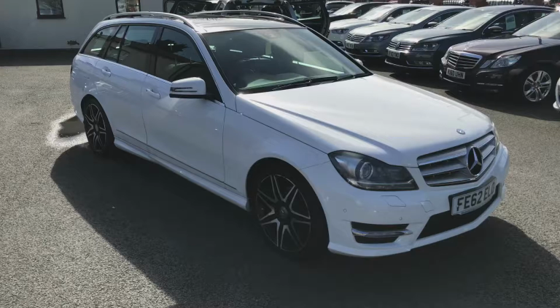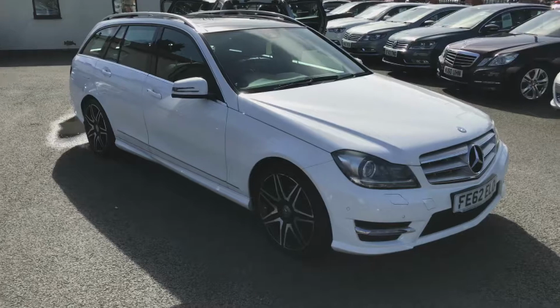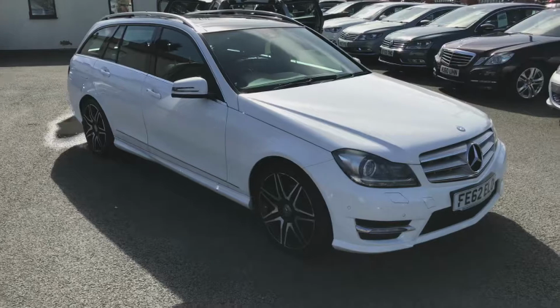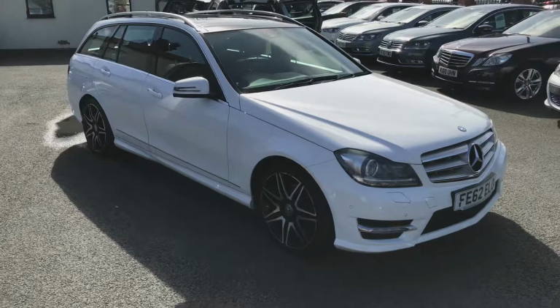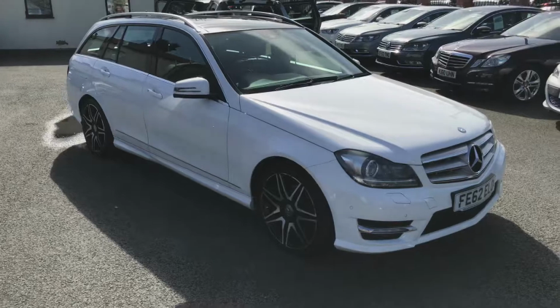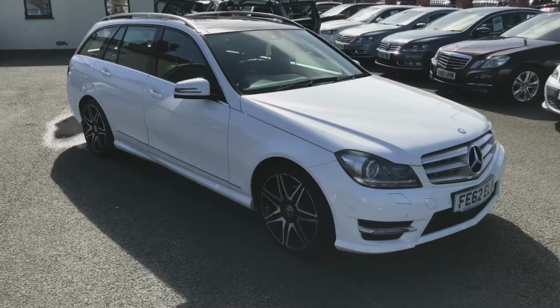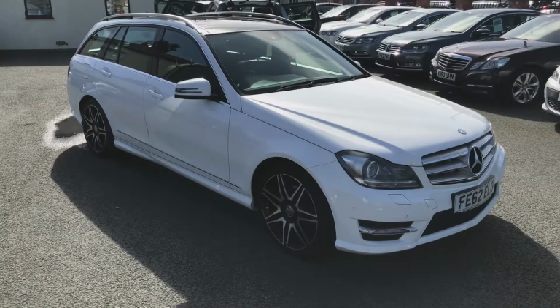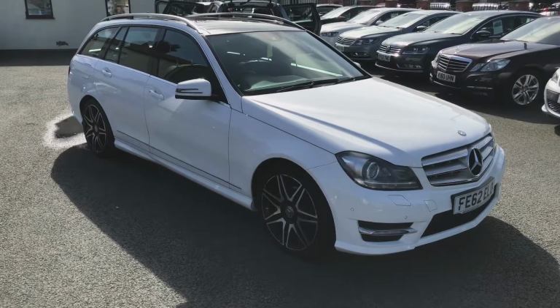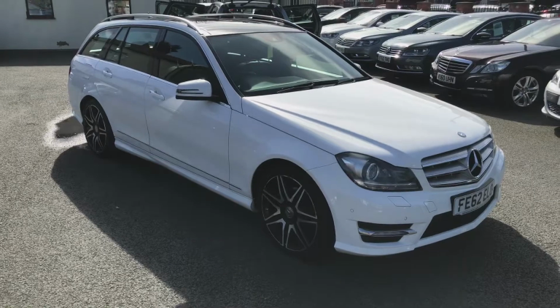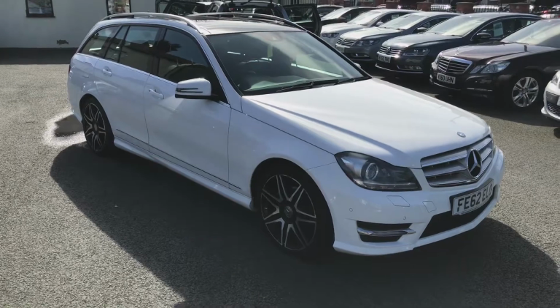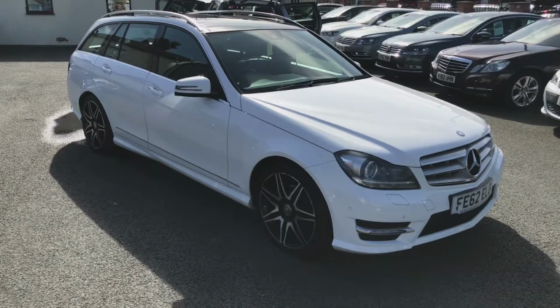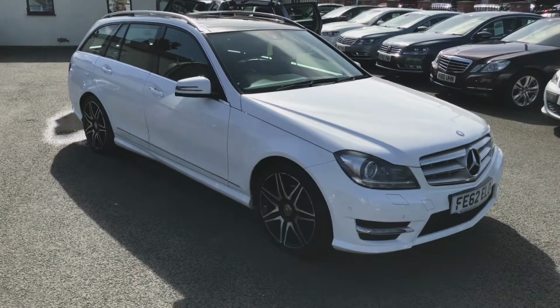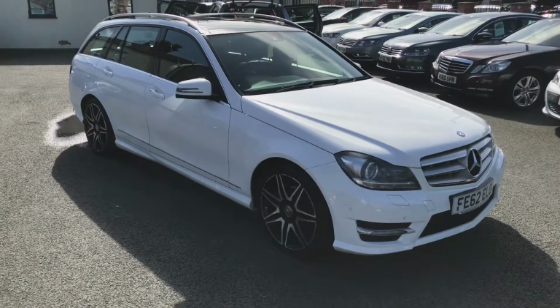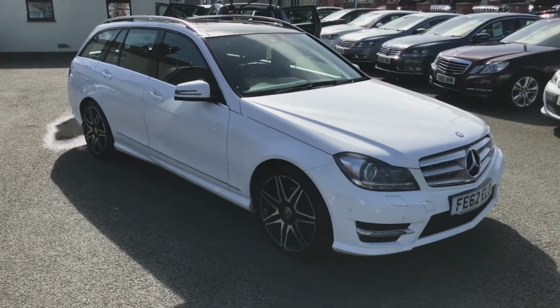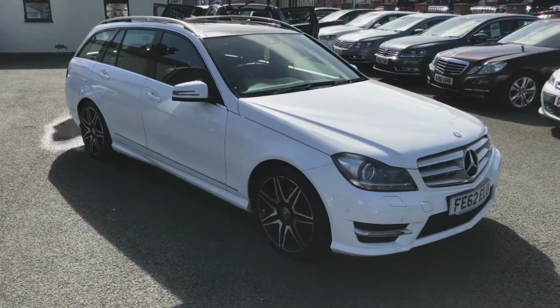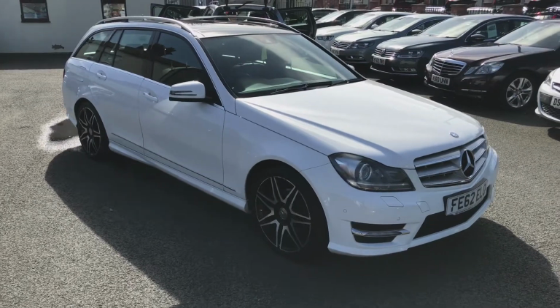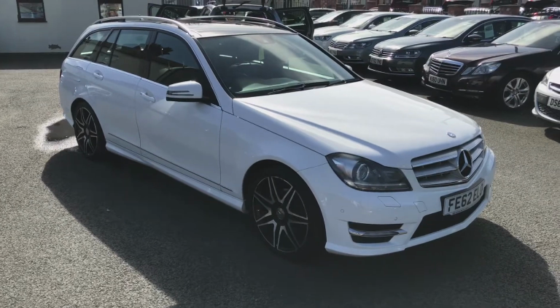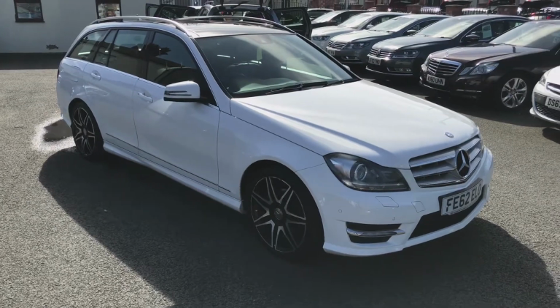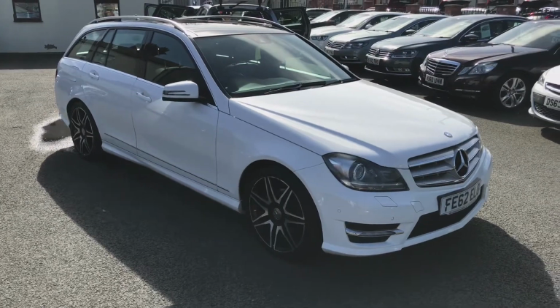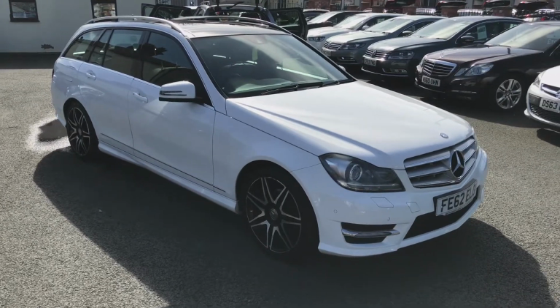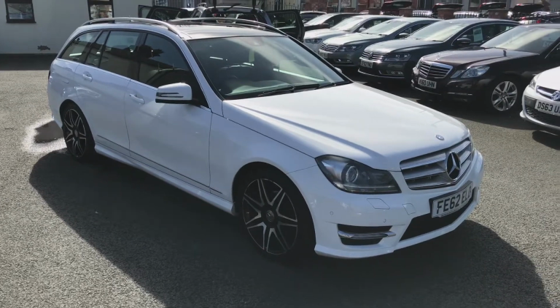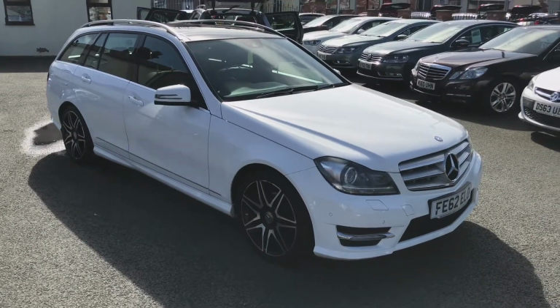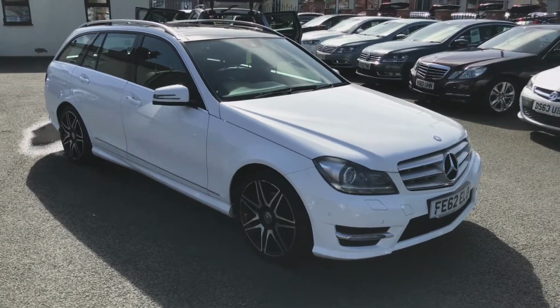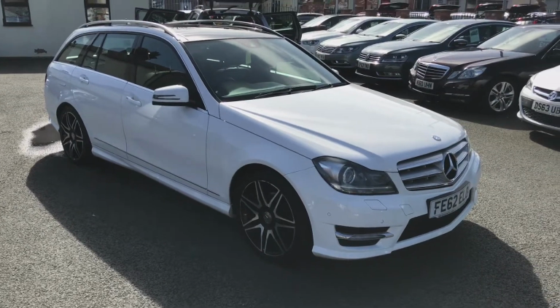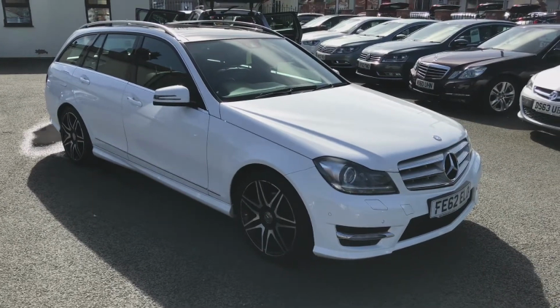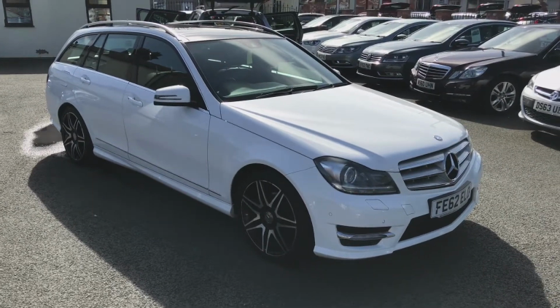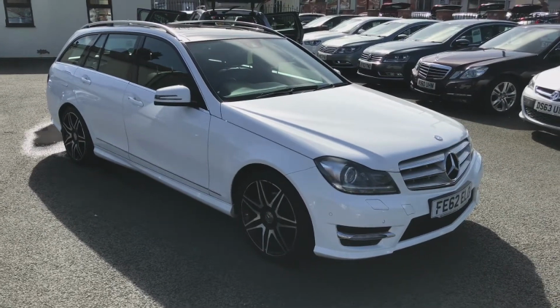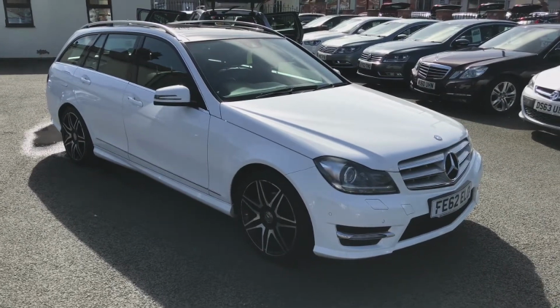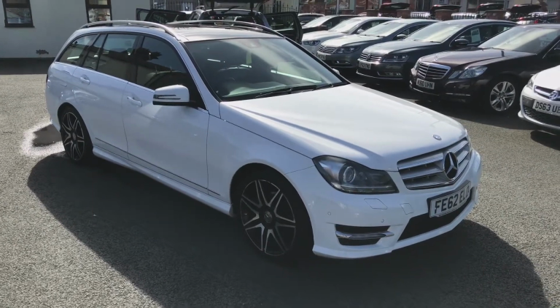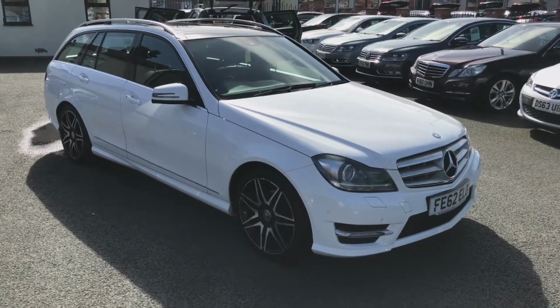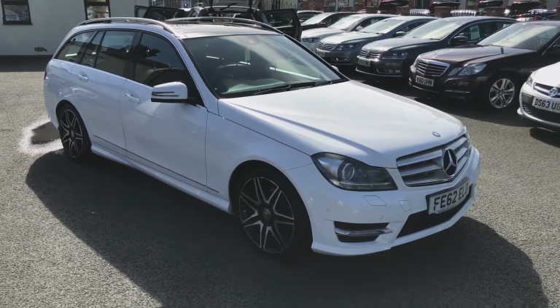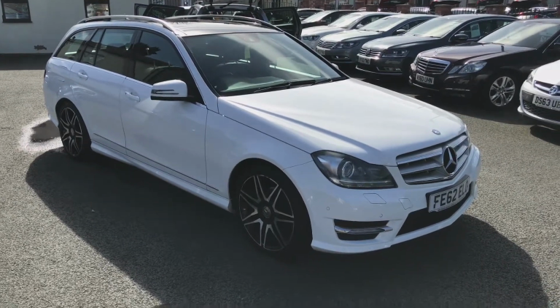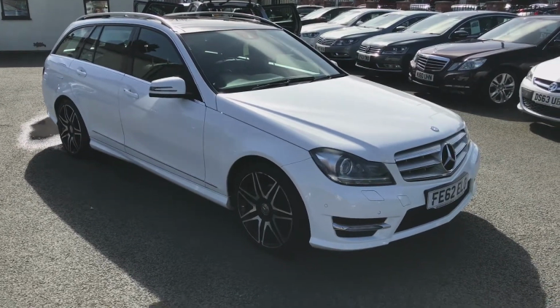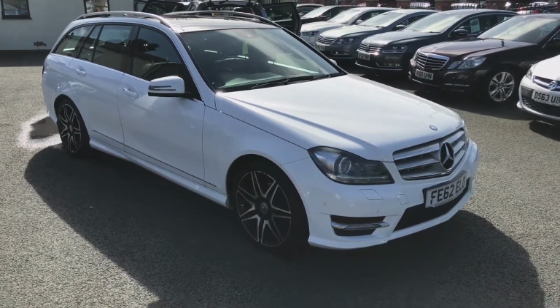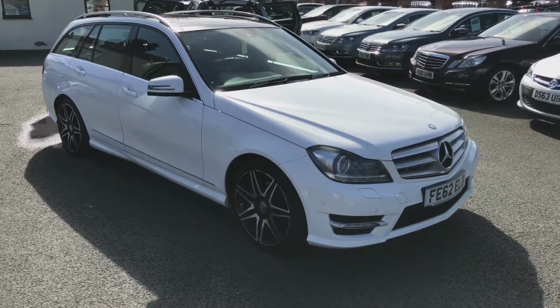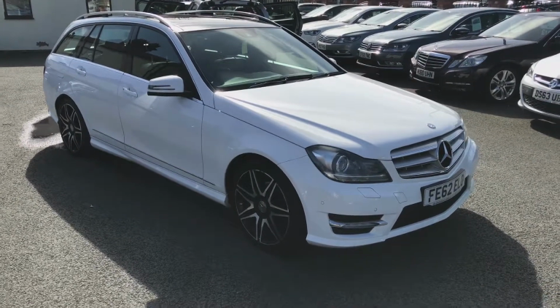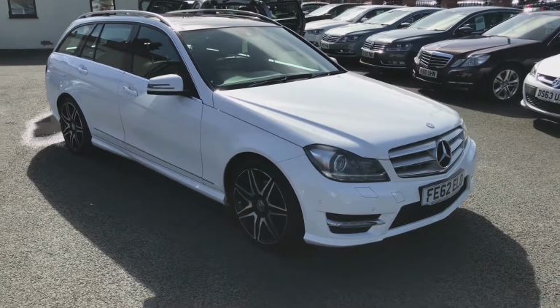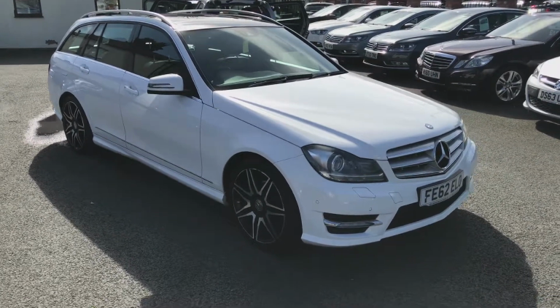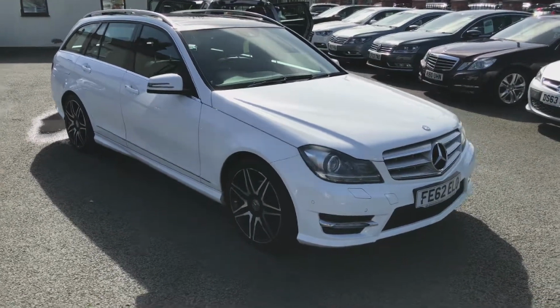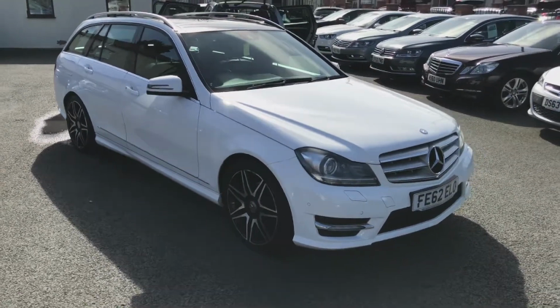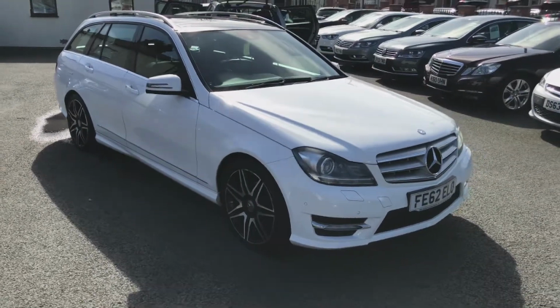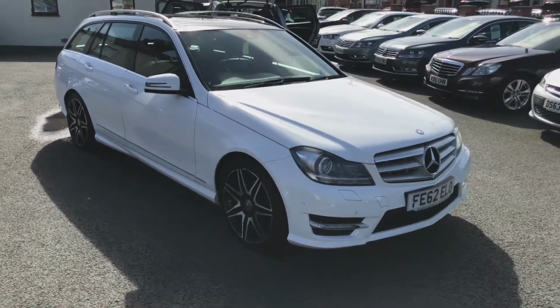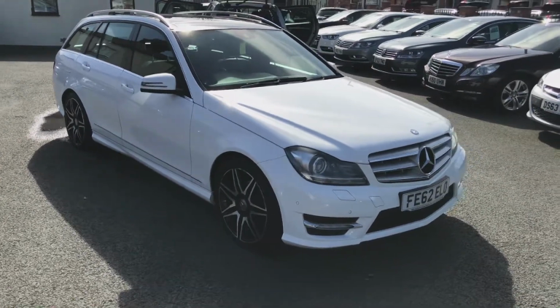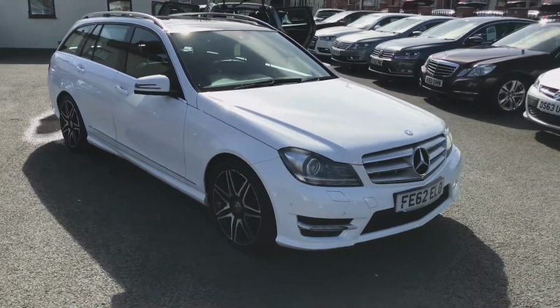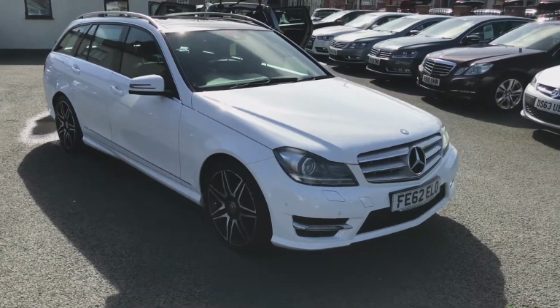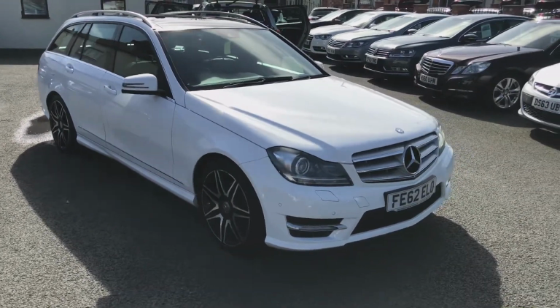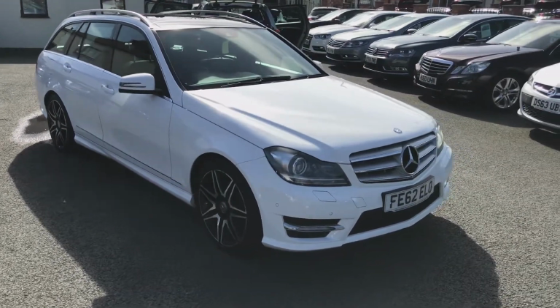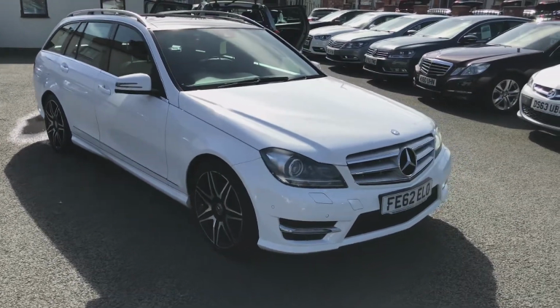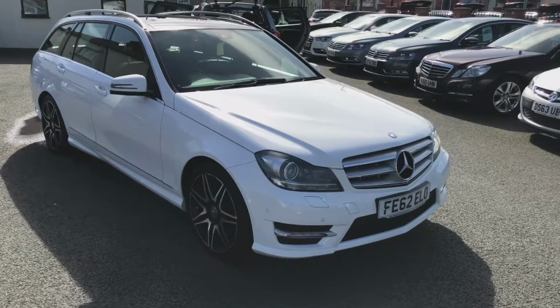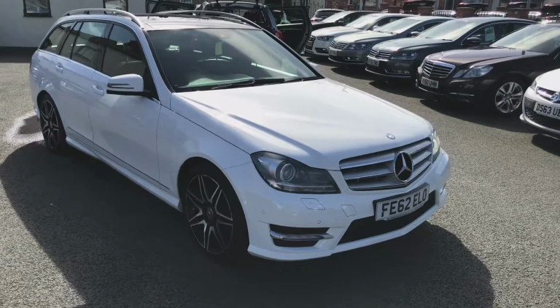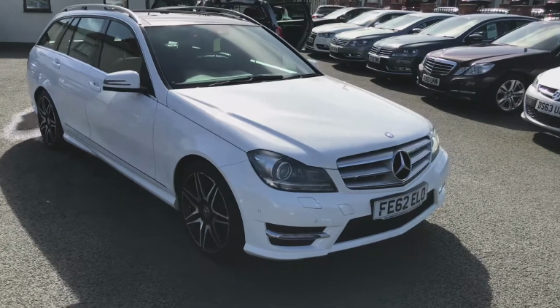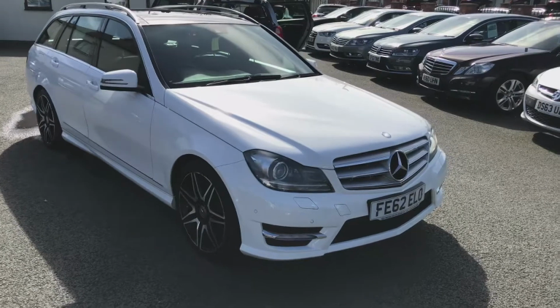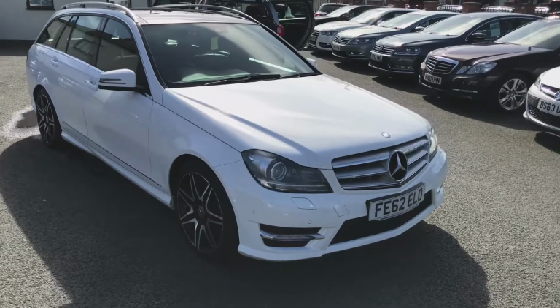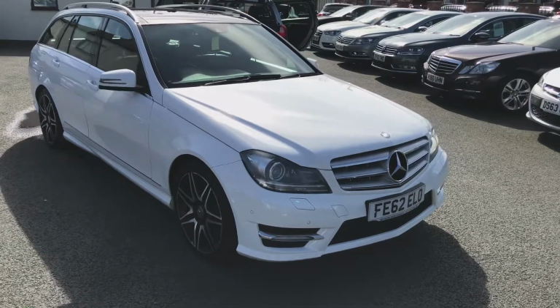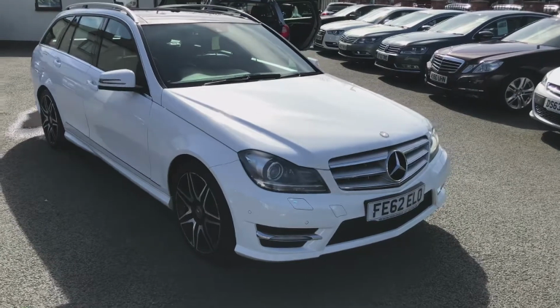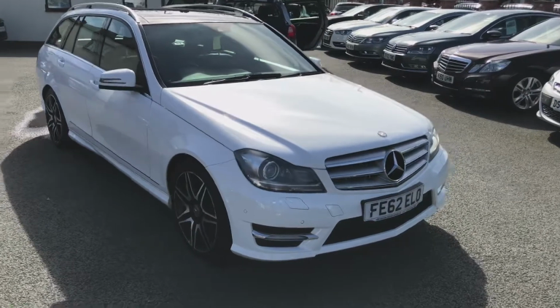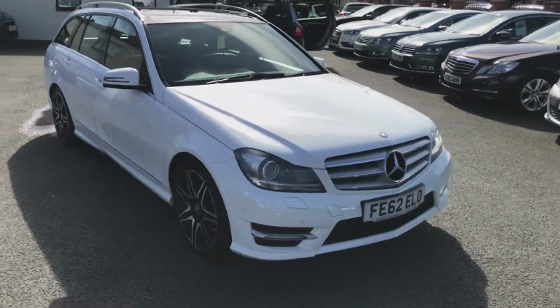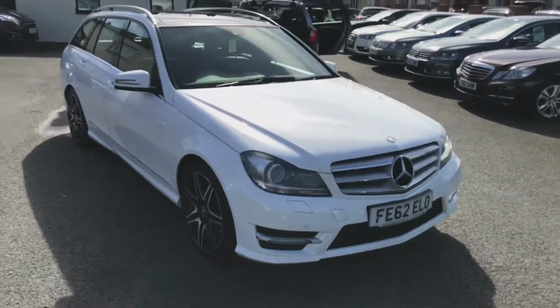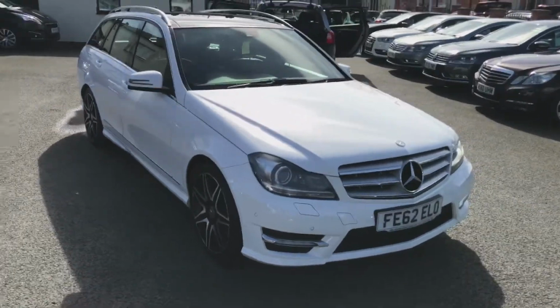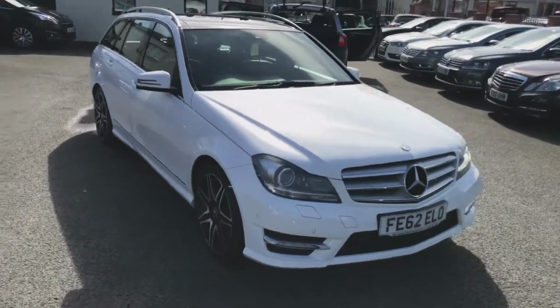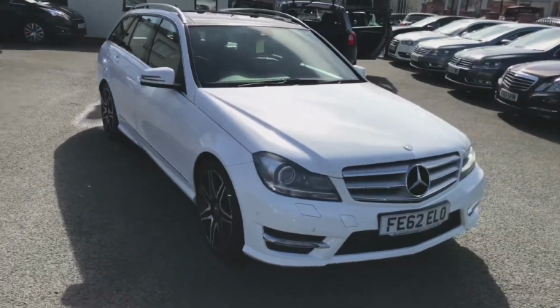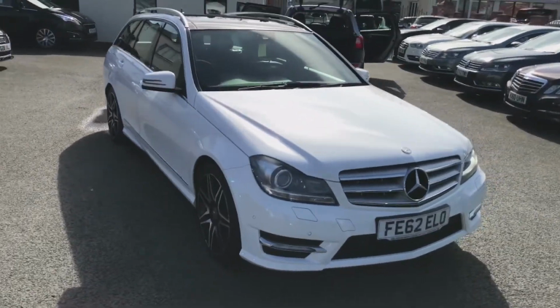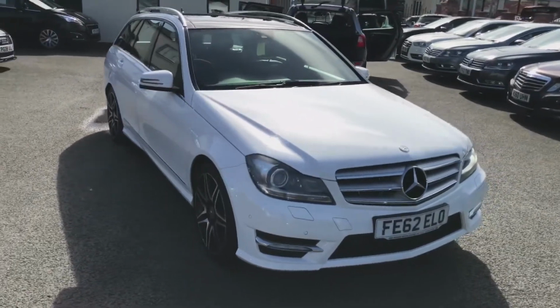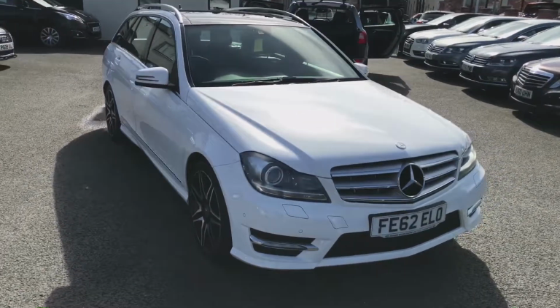Welcome to Deeside Motor Centre, I'm Ross. I'm just going to quickly take you around our Mercedes E-Class we've got in at the moment.